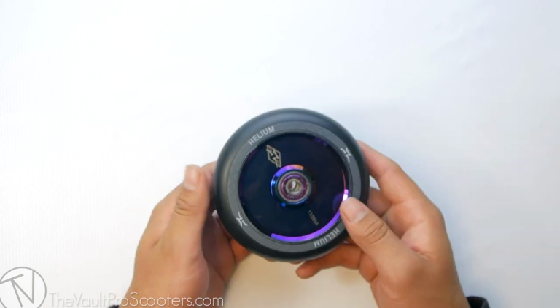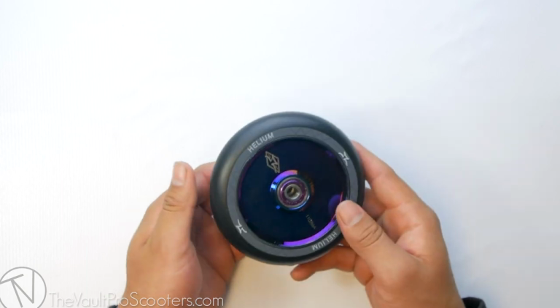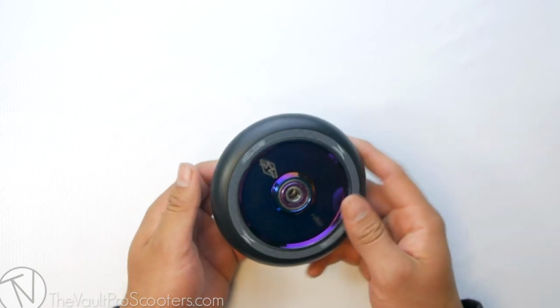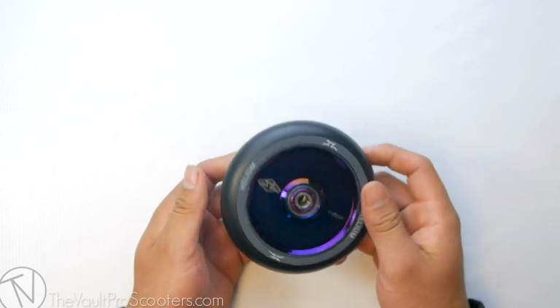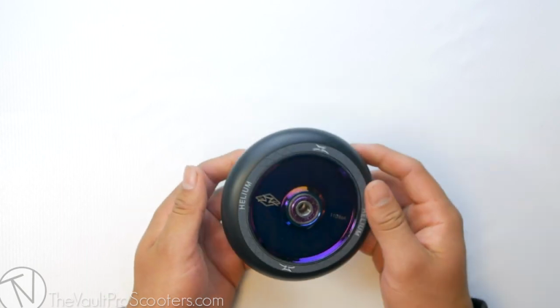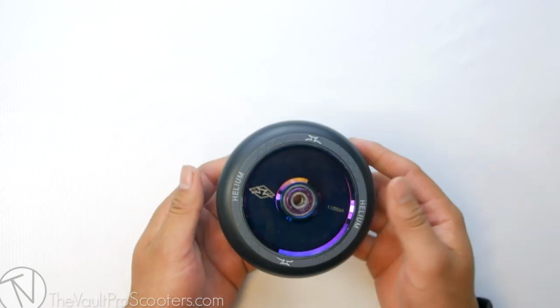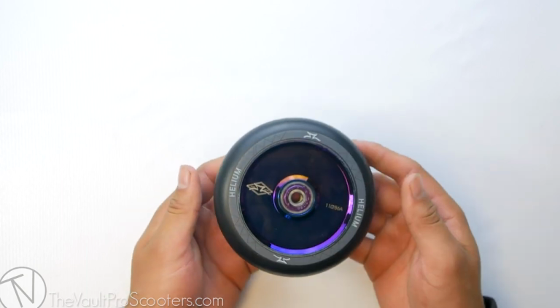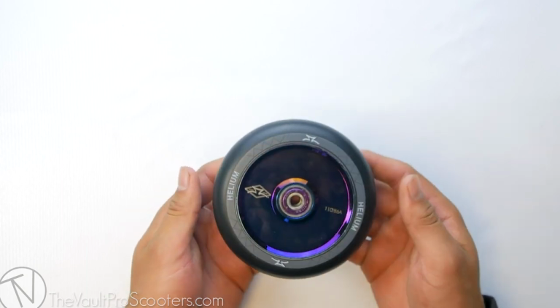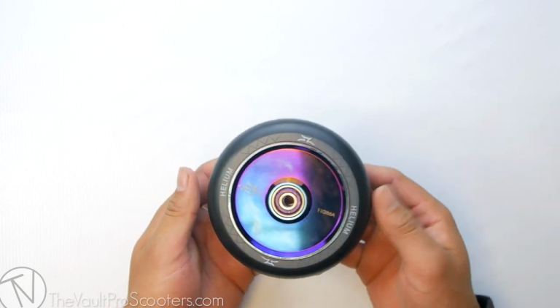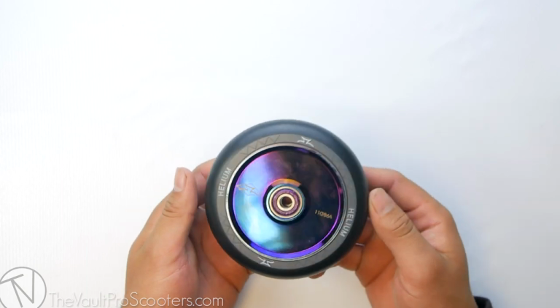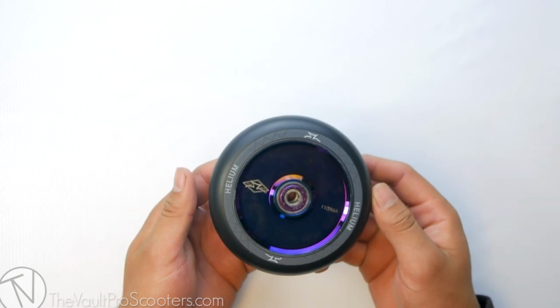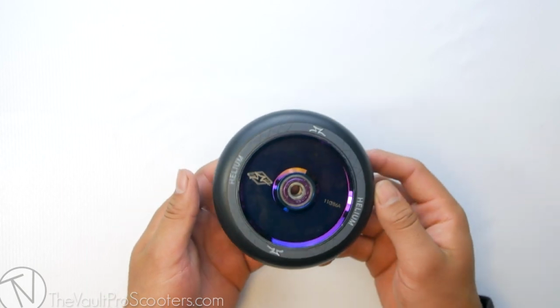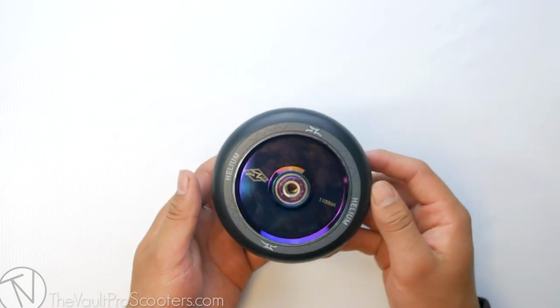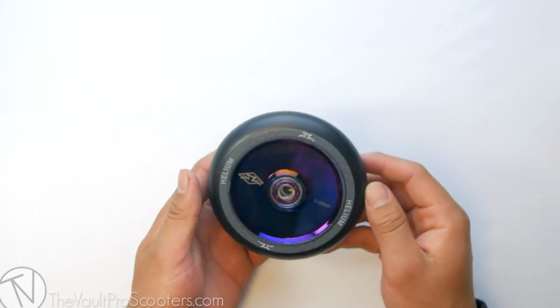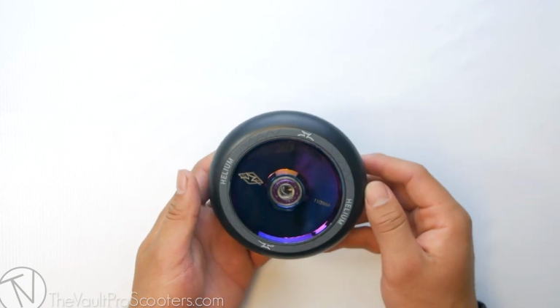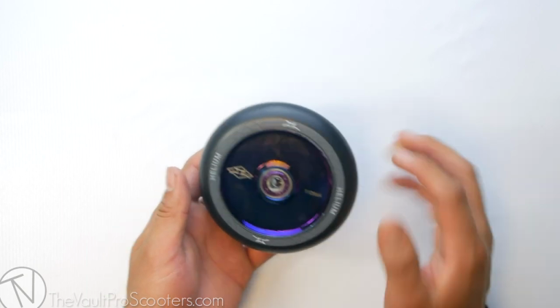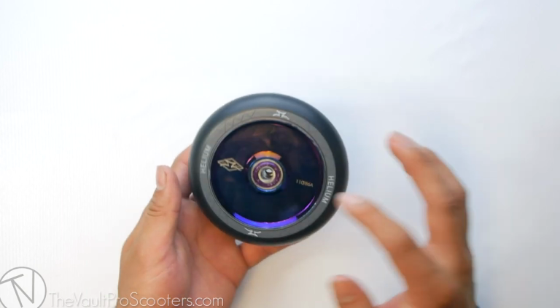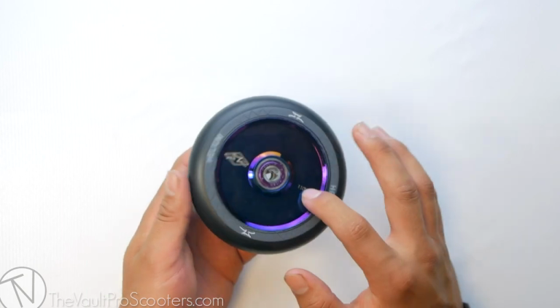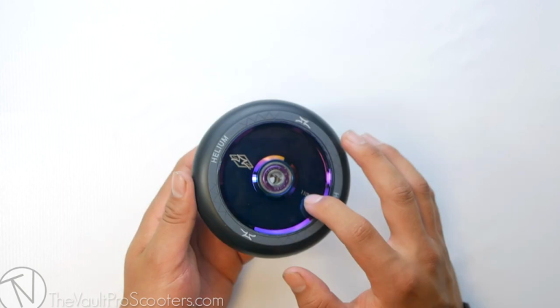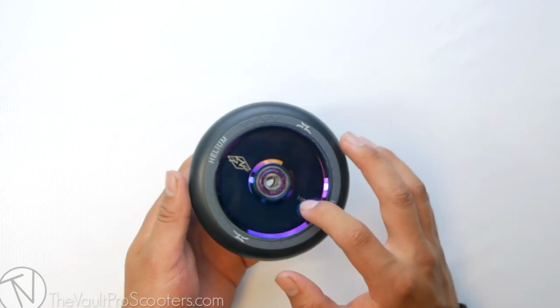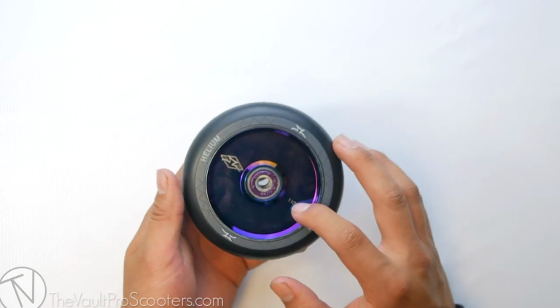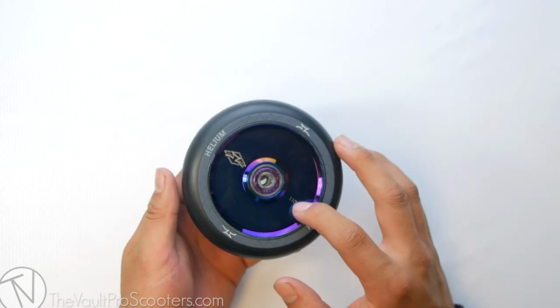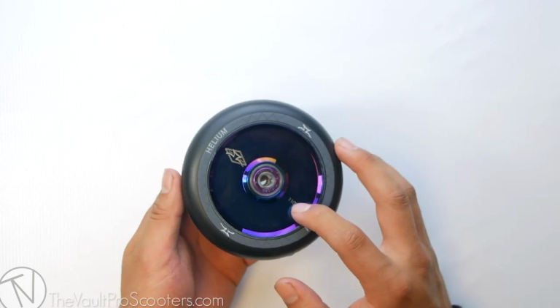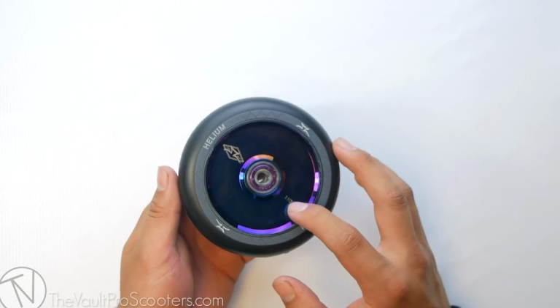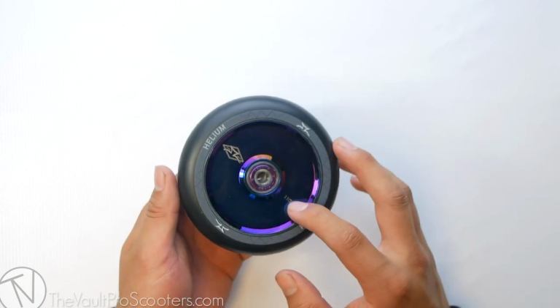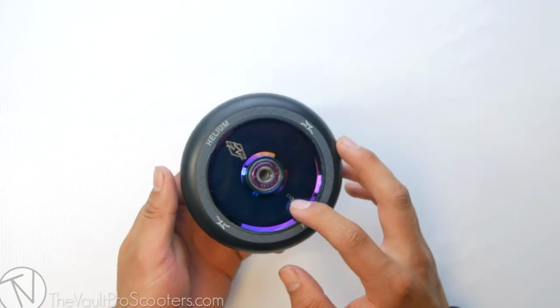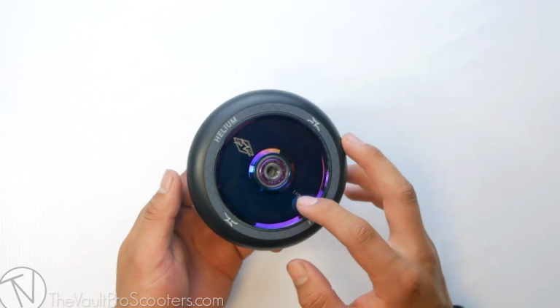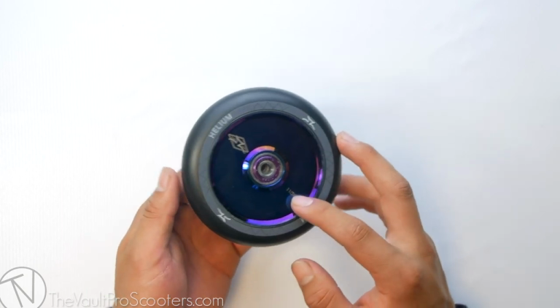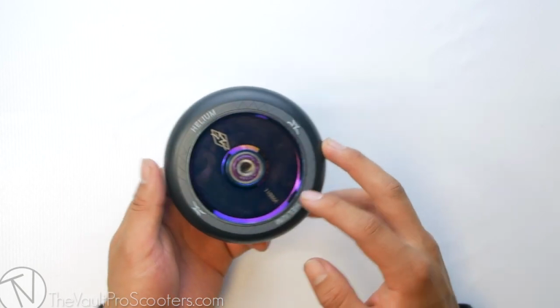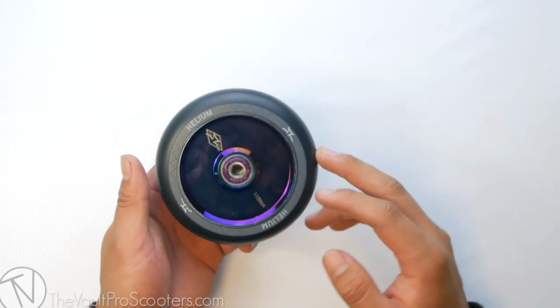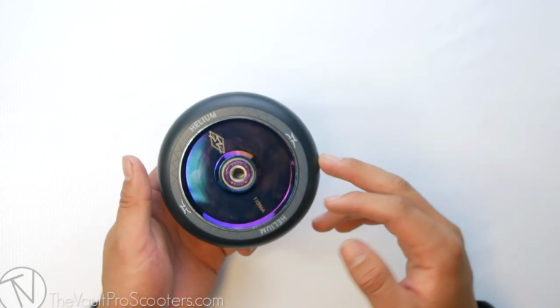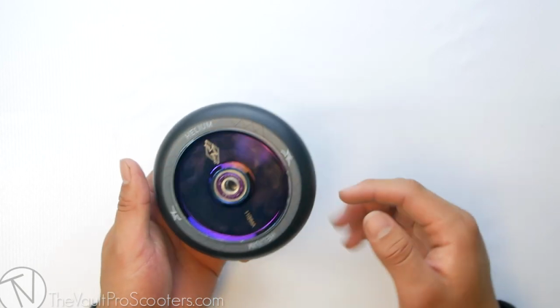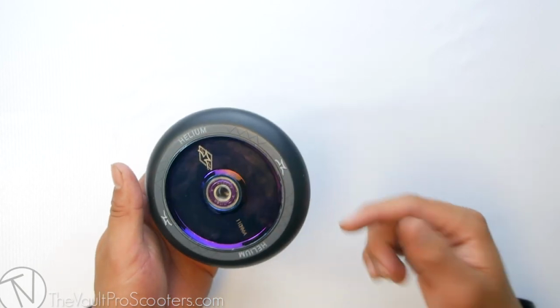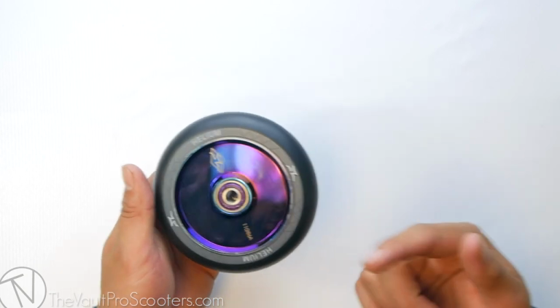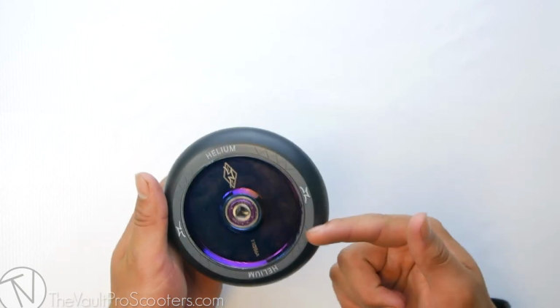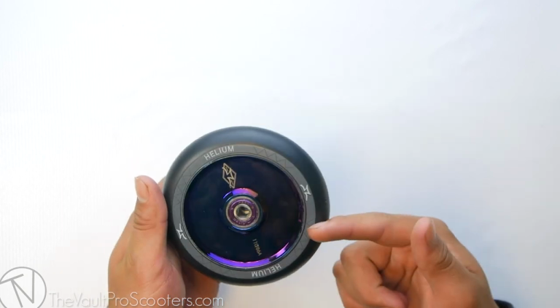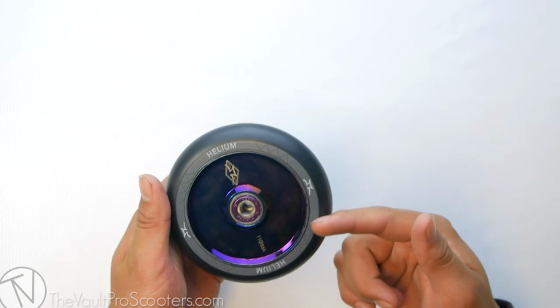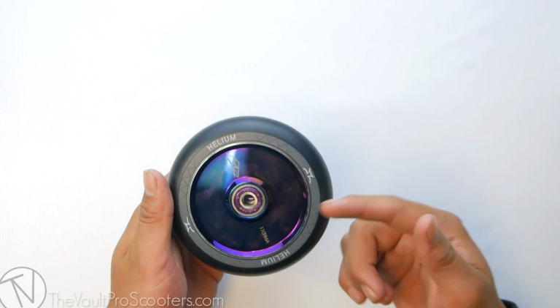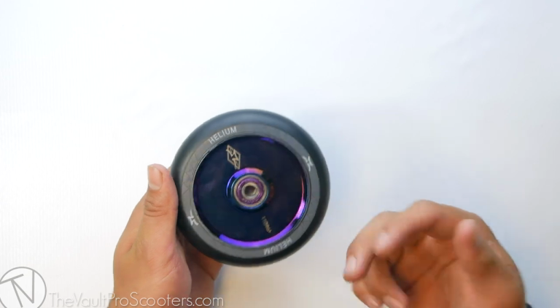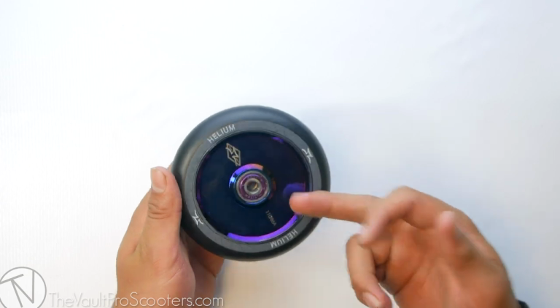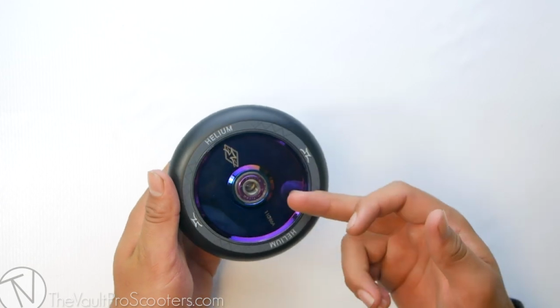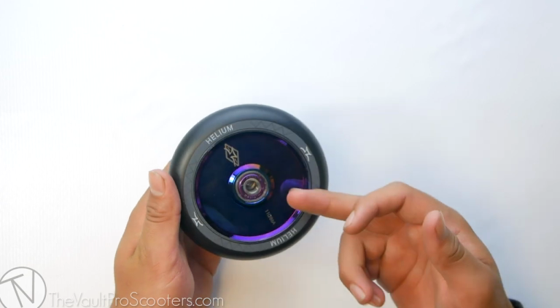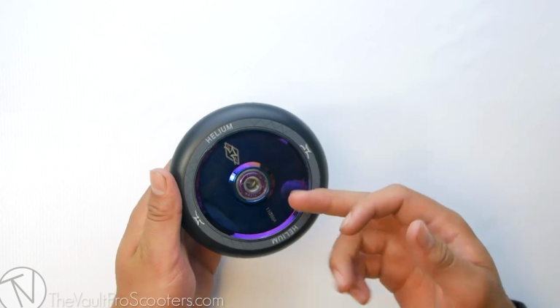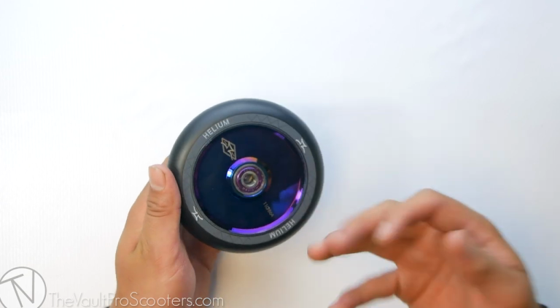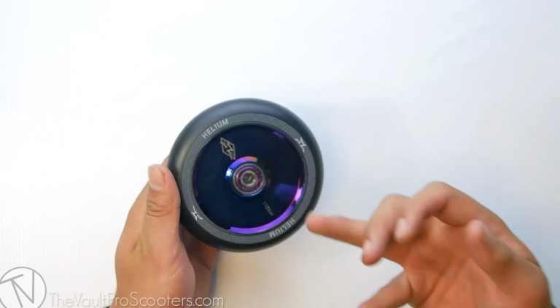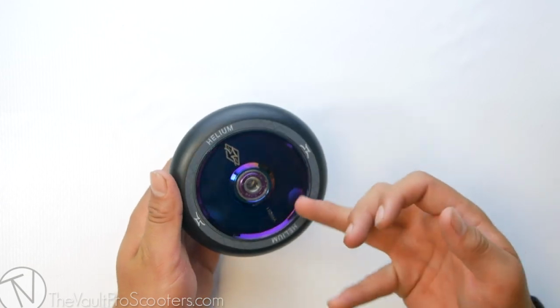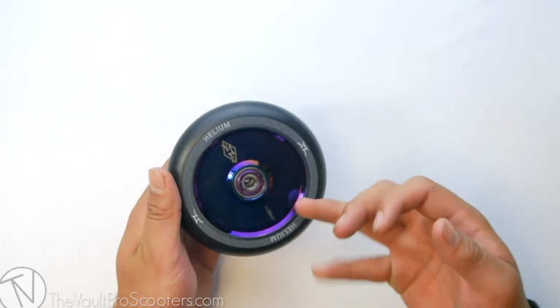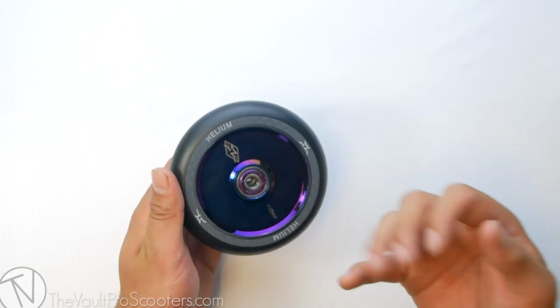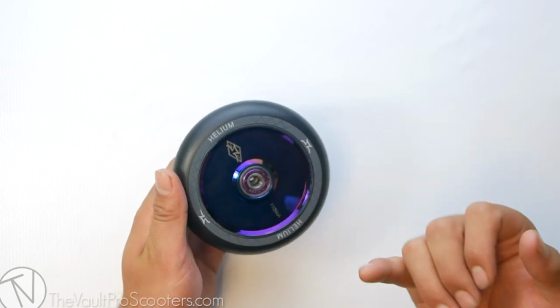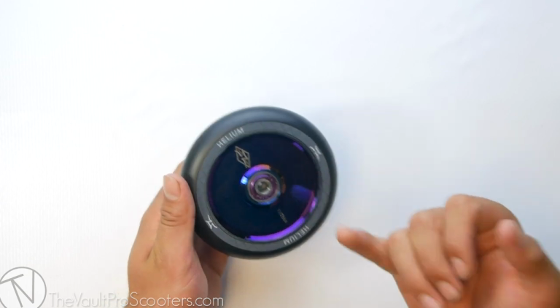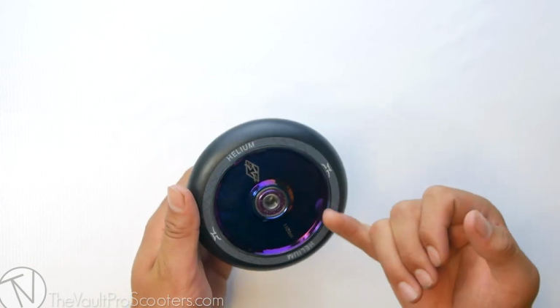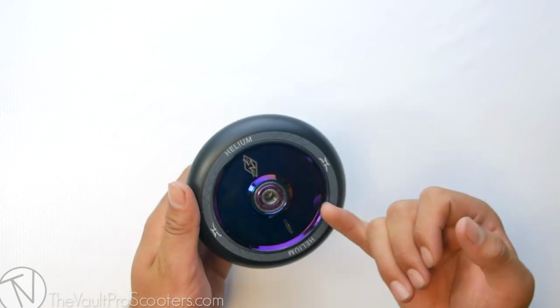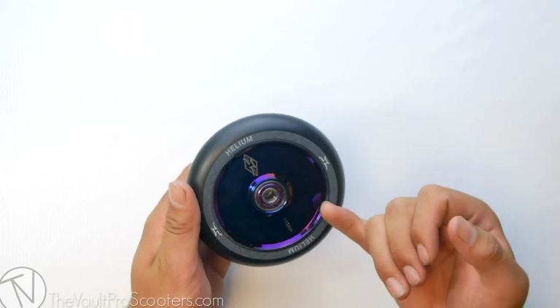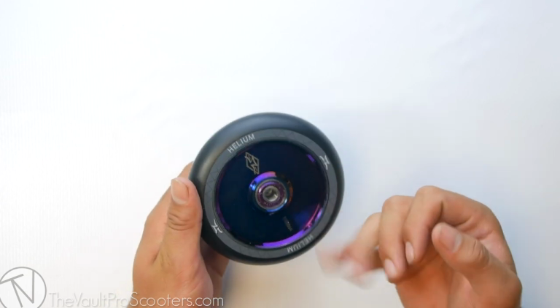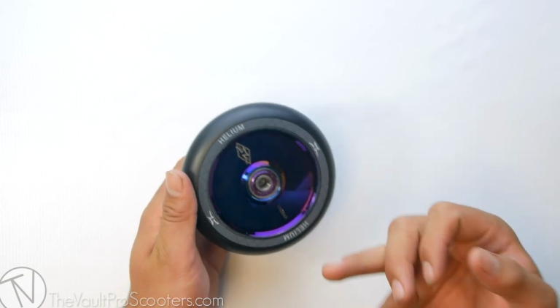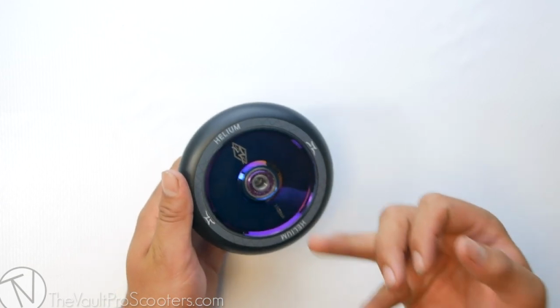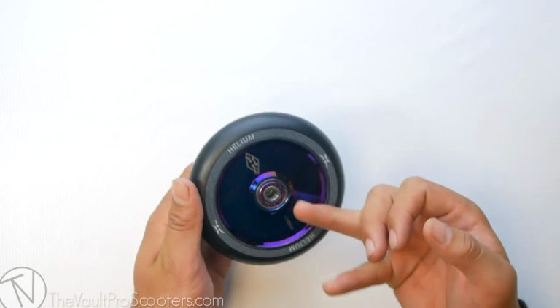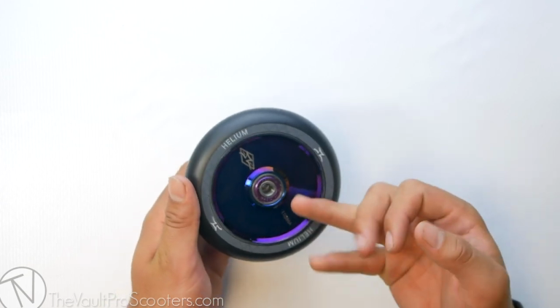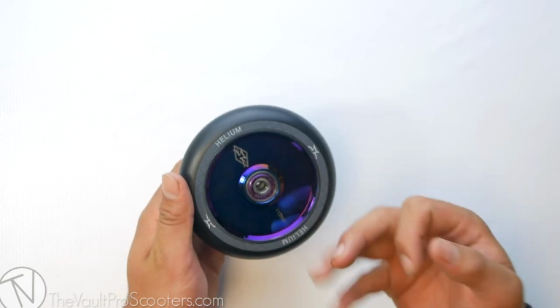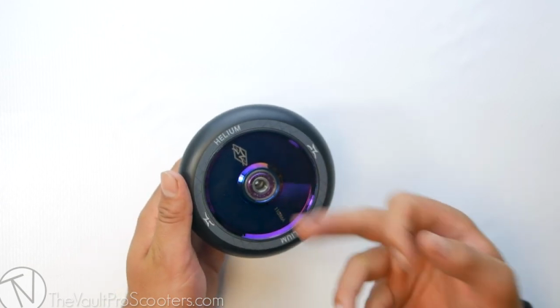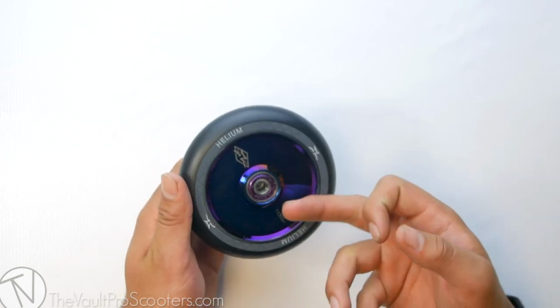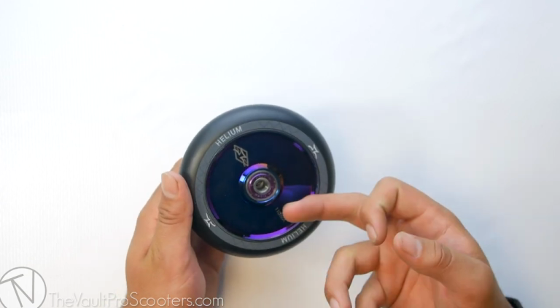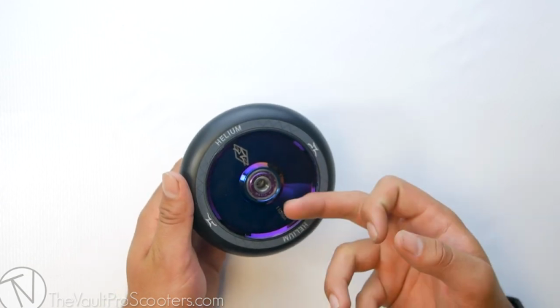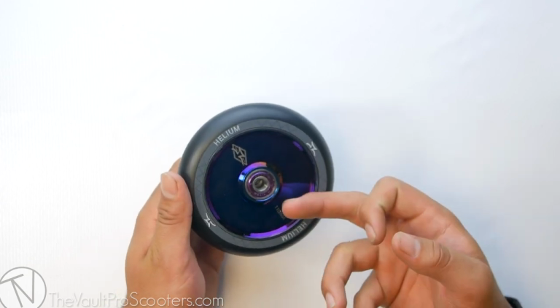This wheel also comes in seven colors. This is the Burnt Pipe colorway. We also have black, blue, gold, oil slick, red, and silver.